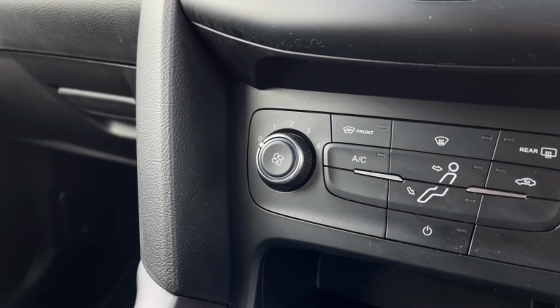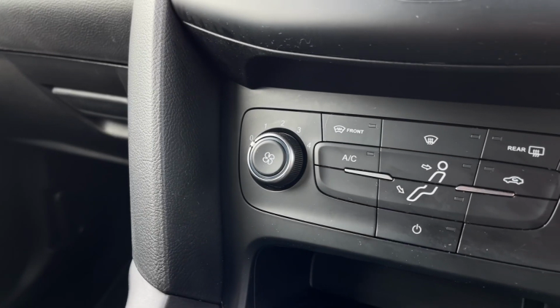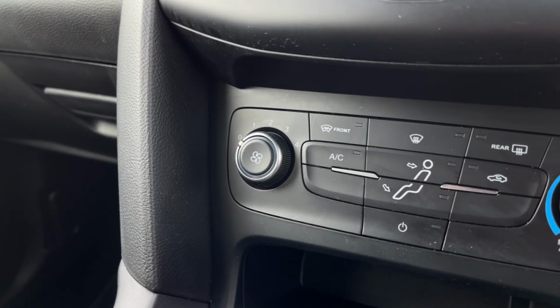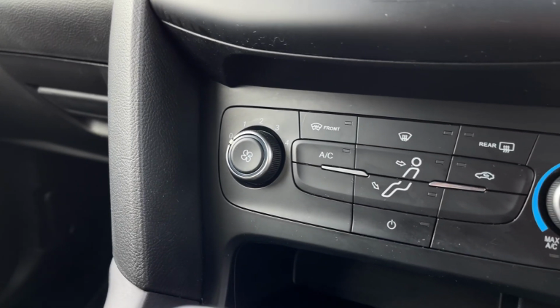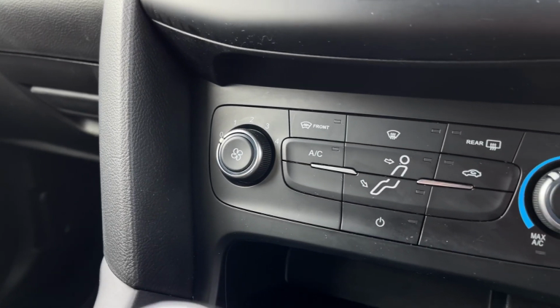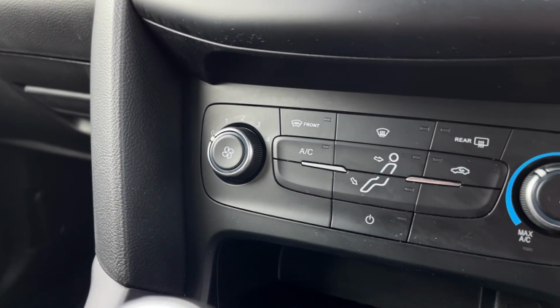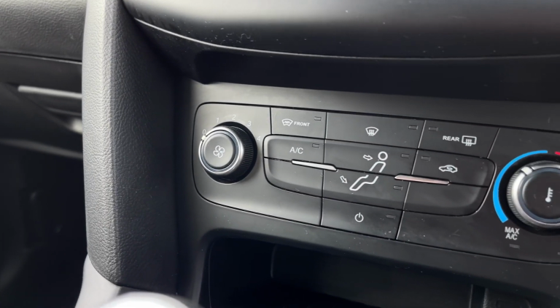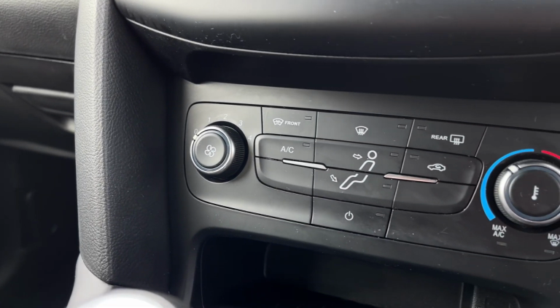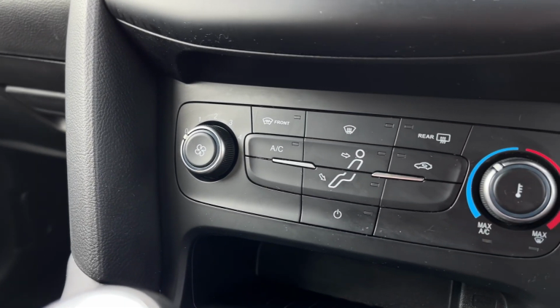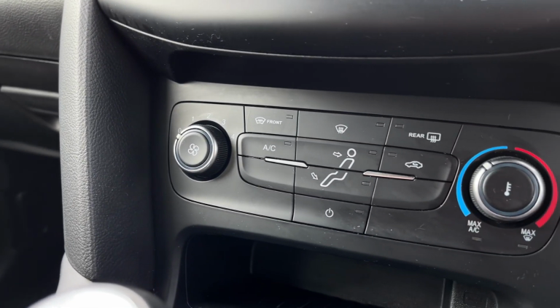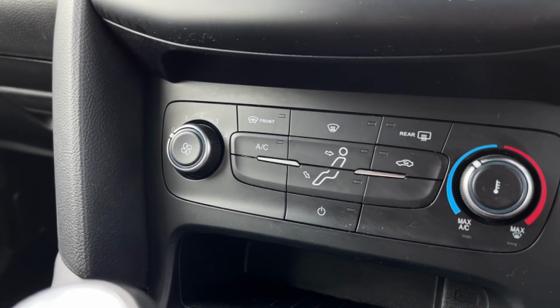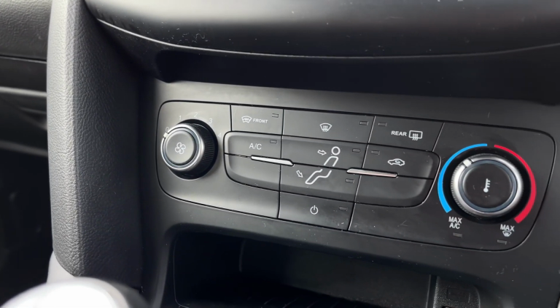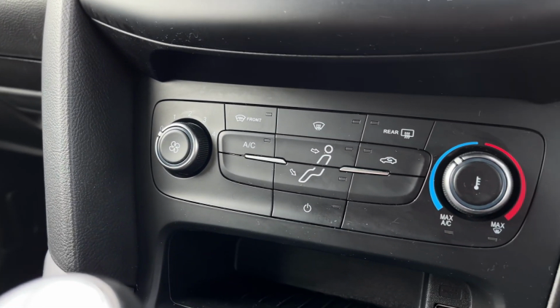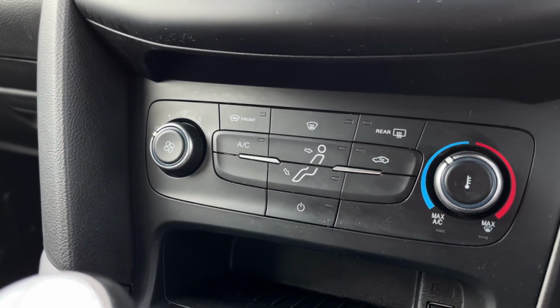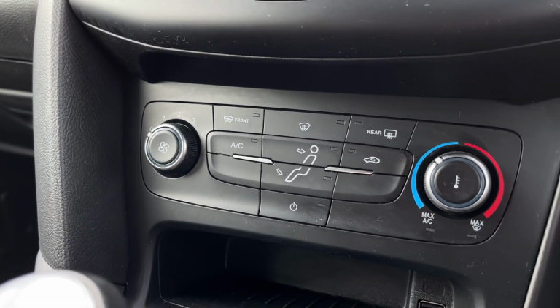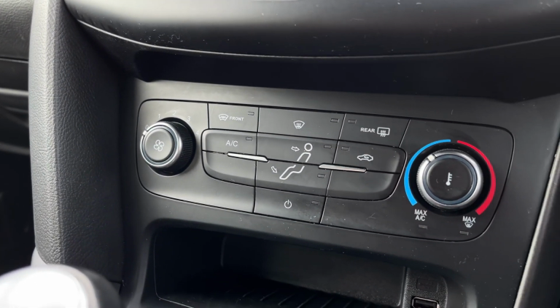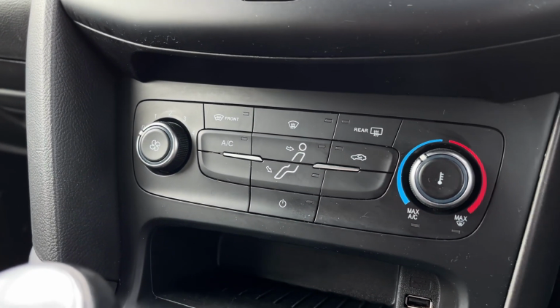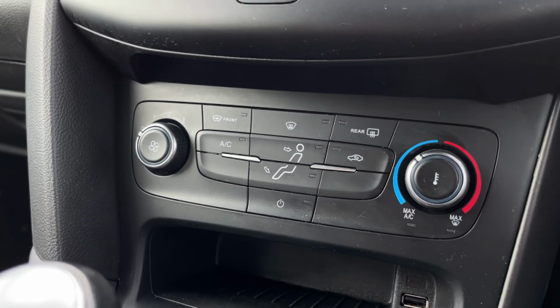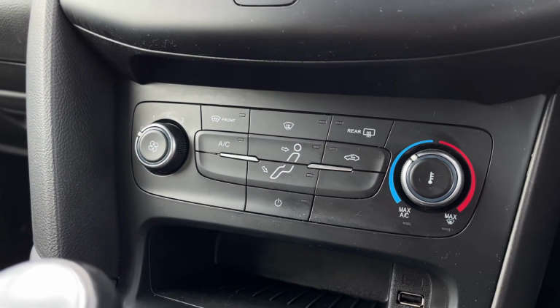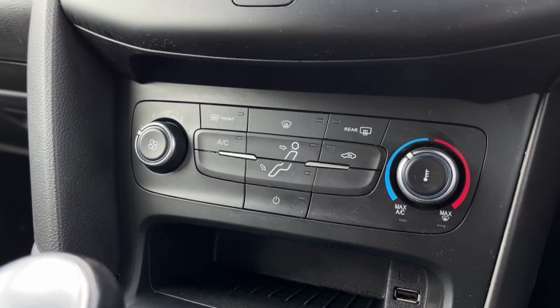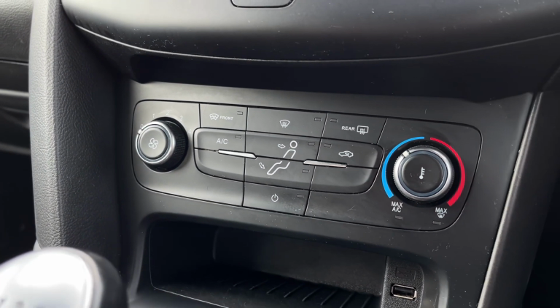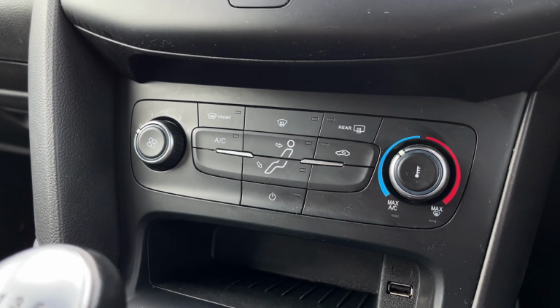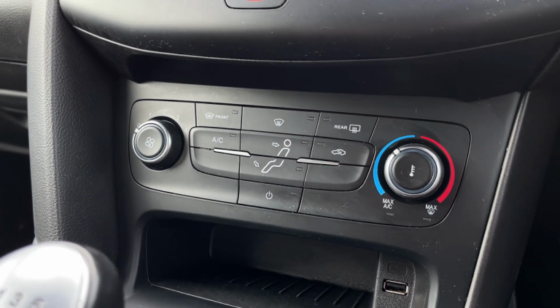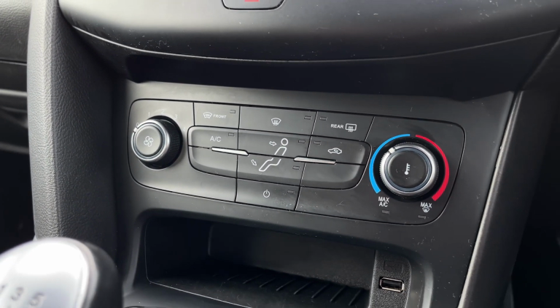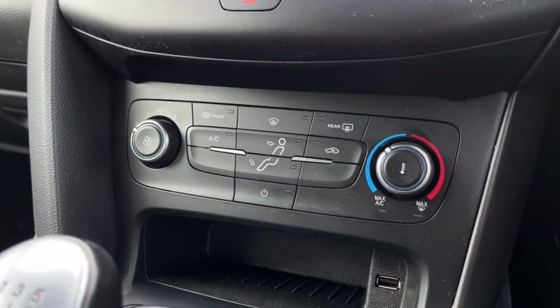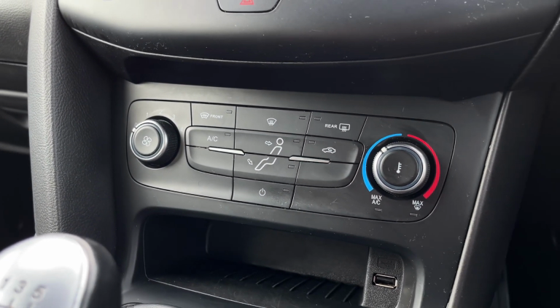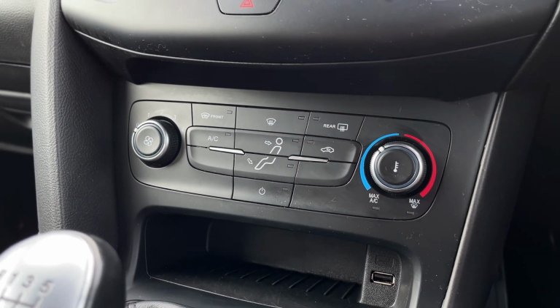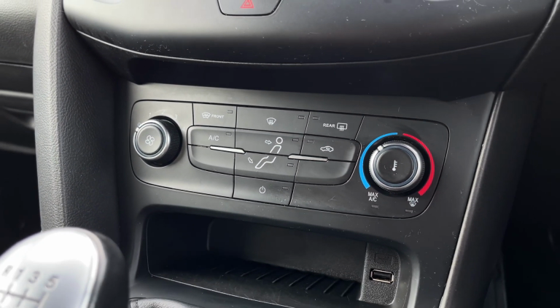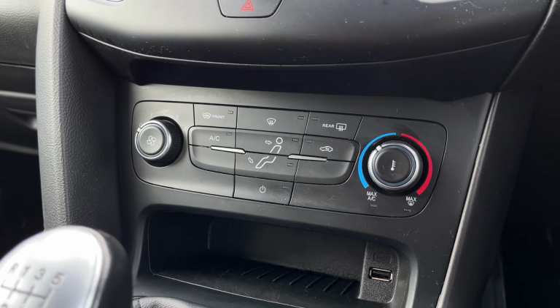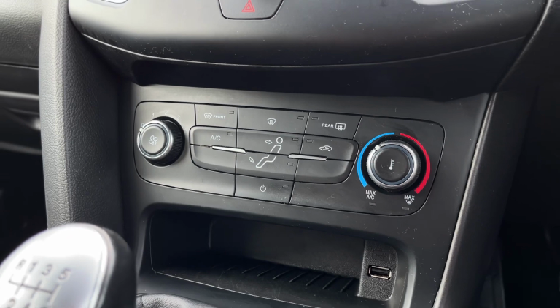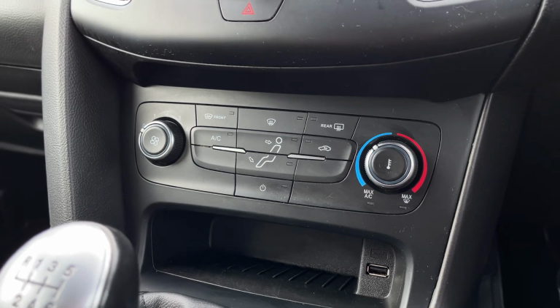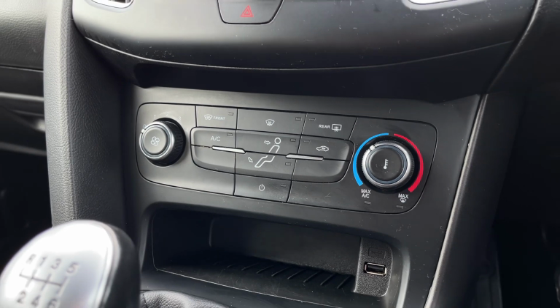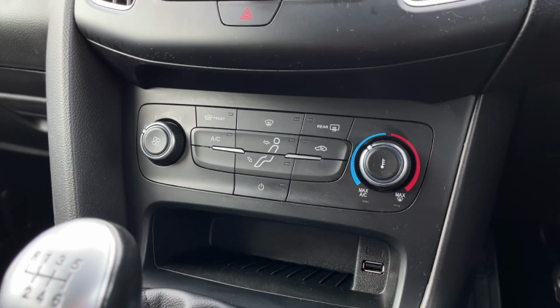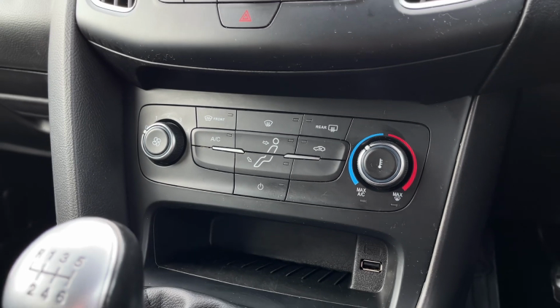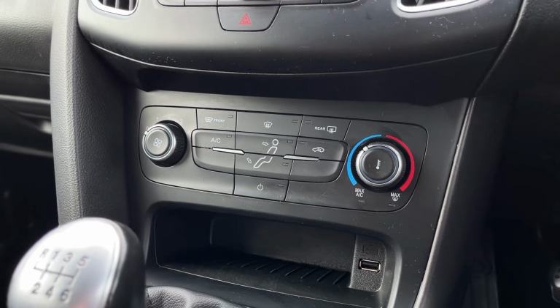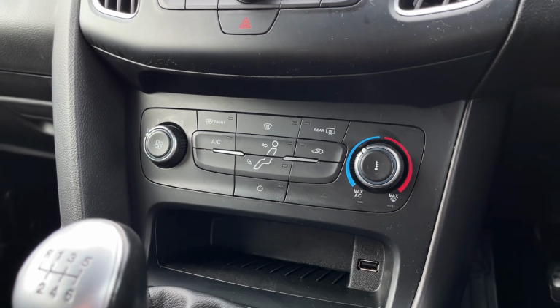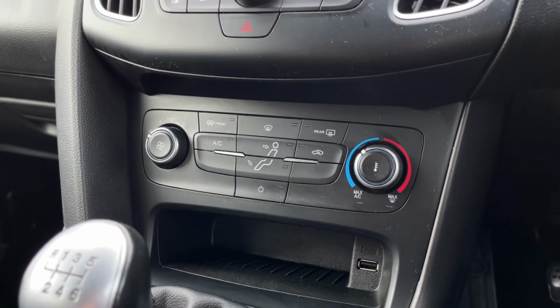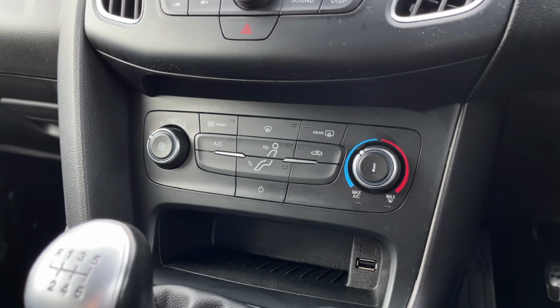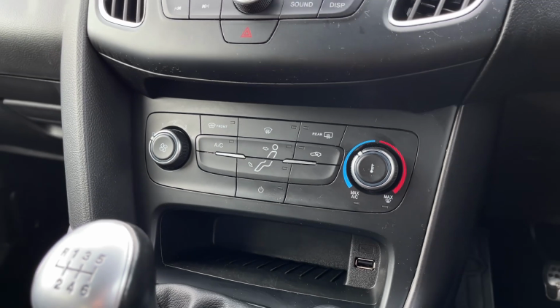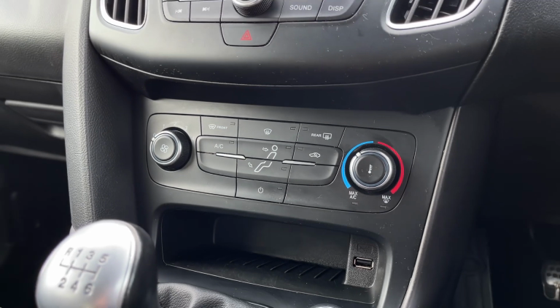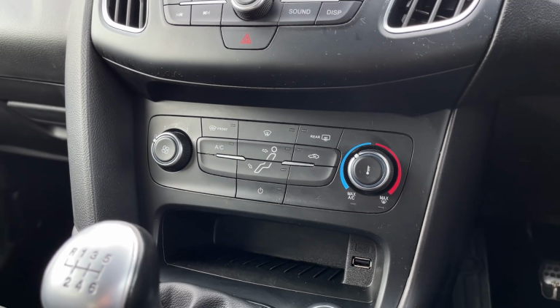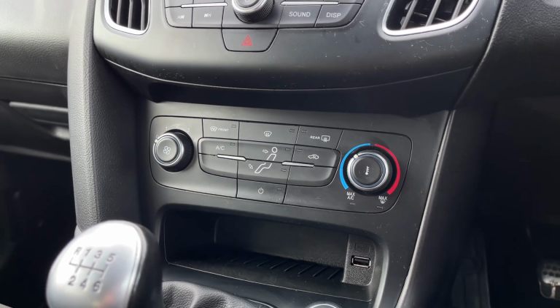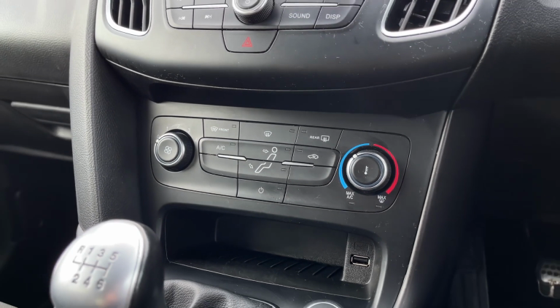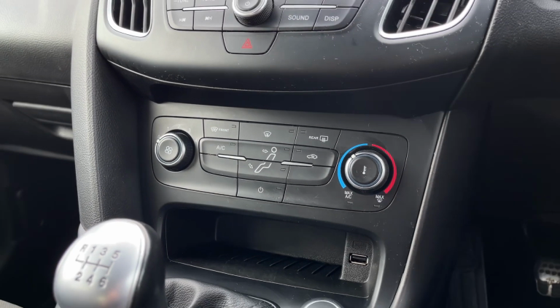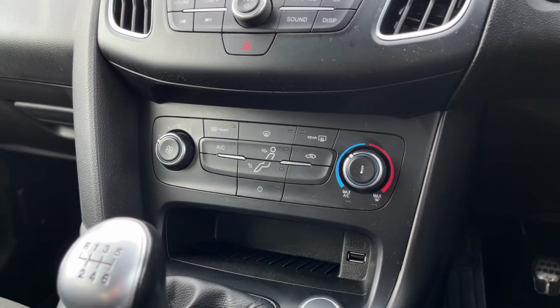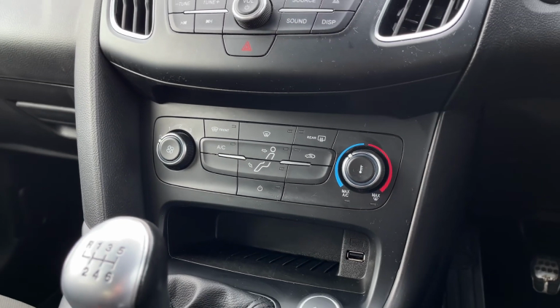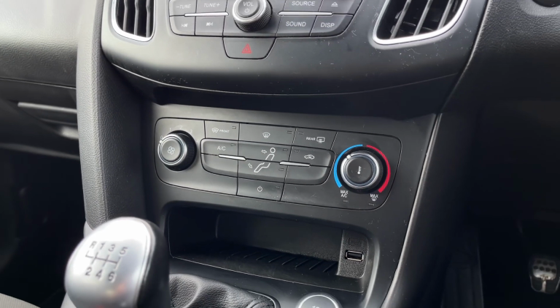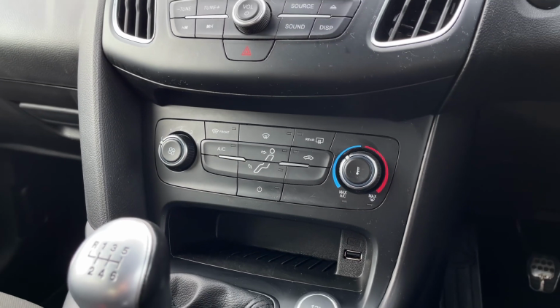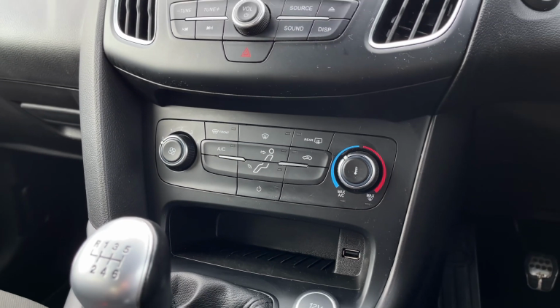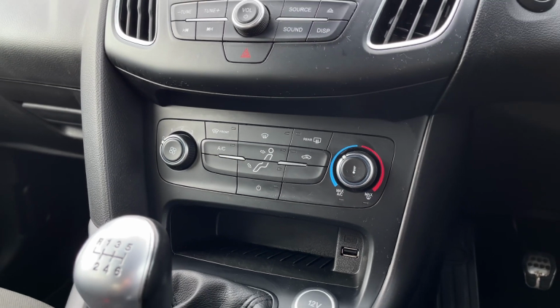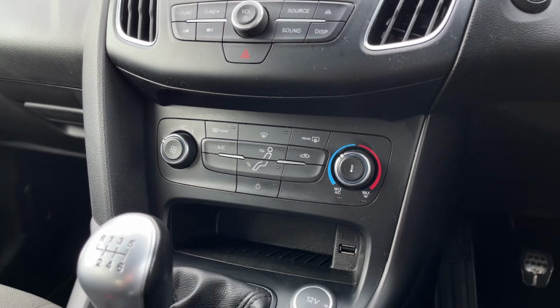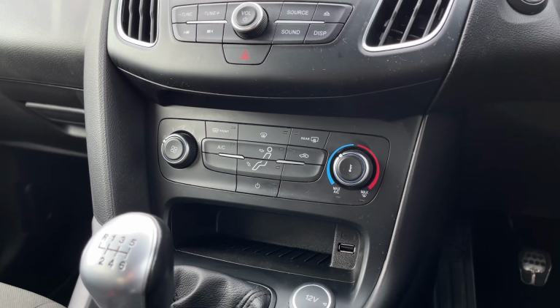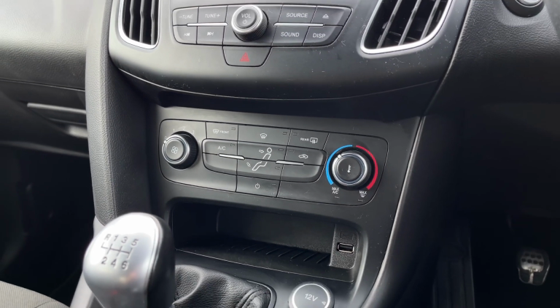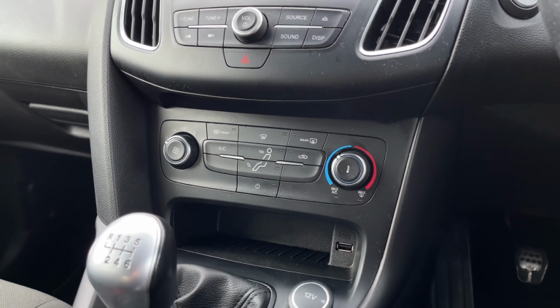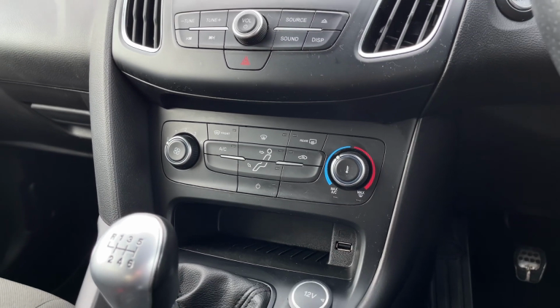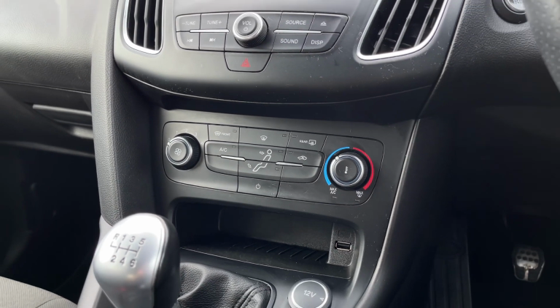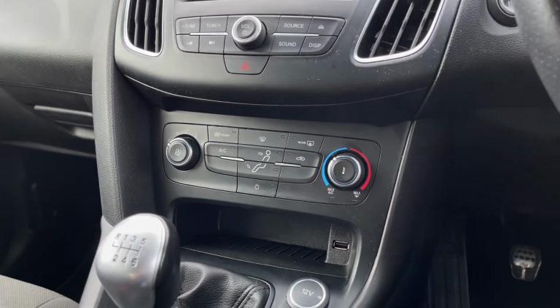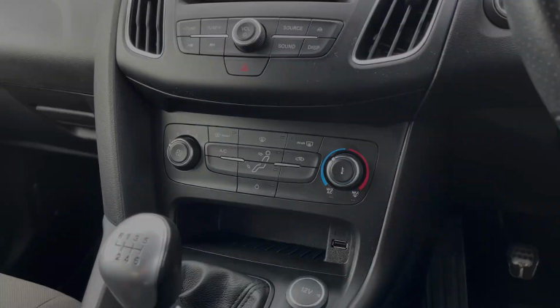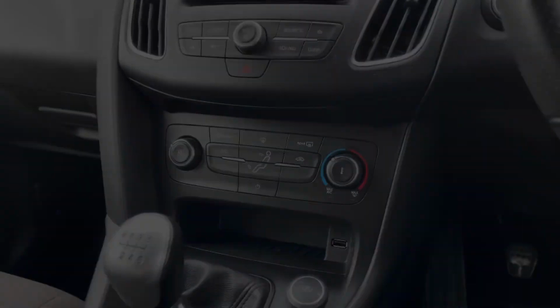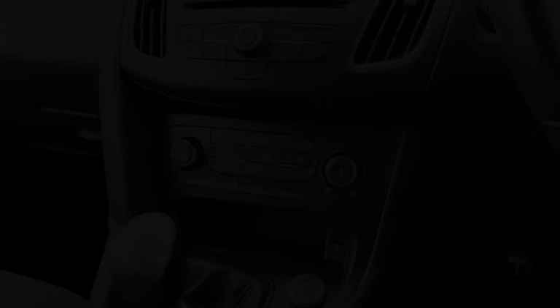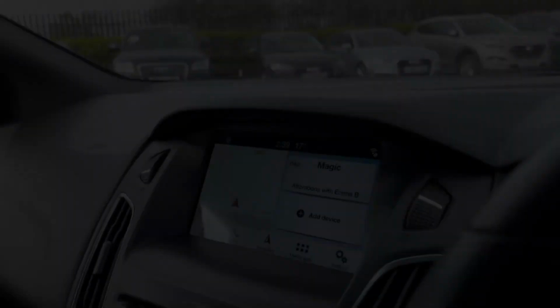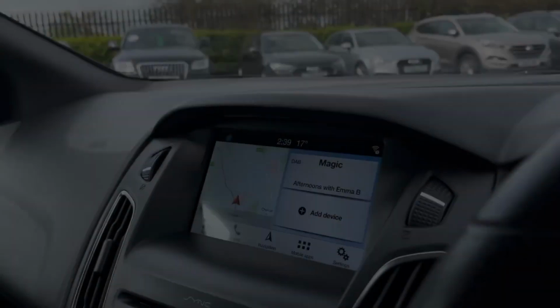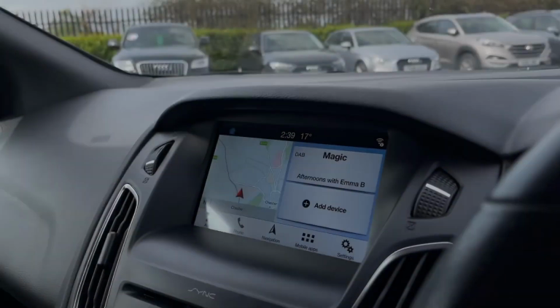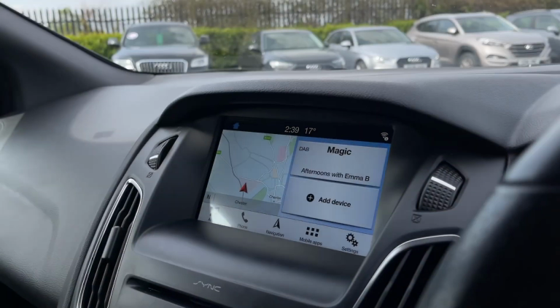Just below you'll find the climate controls — simple and easy to use, with the fan speed on the left and the temperature on the right.